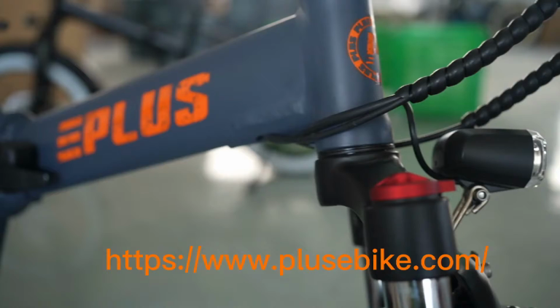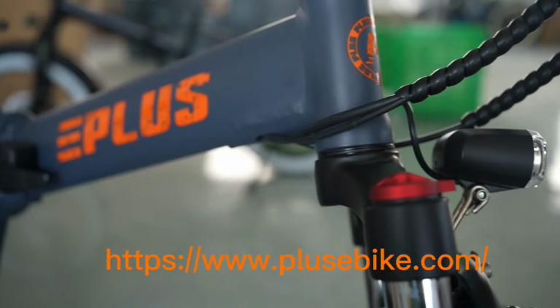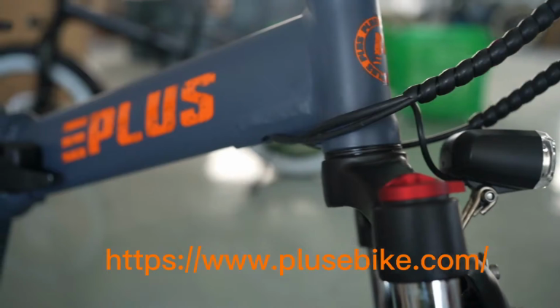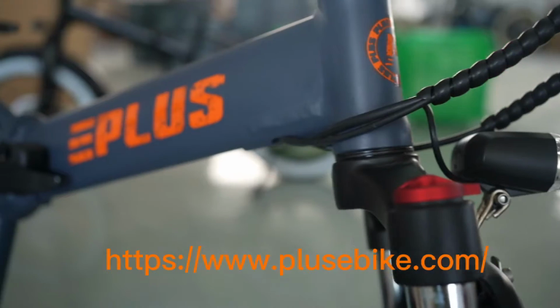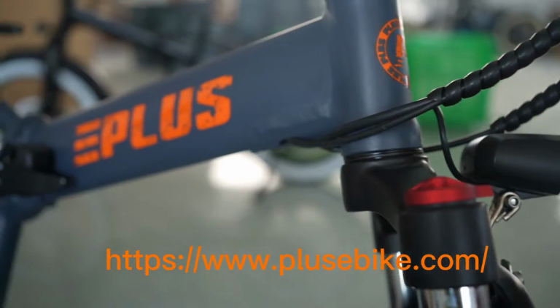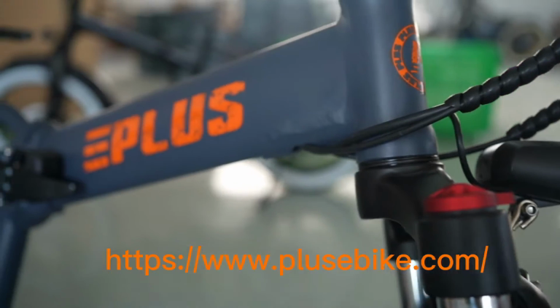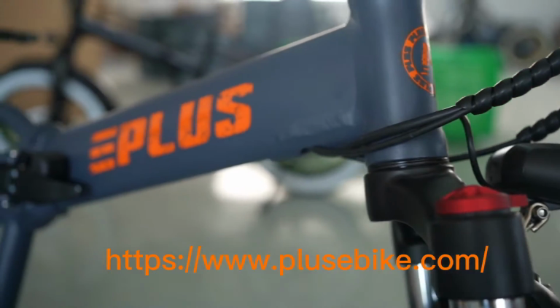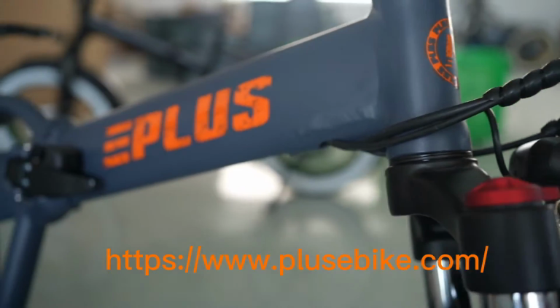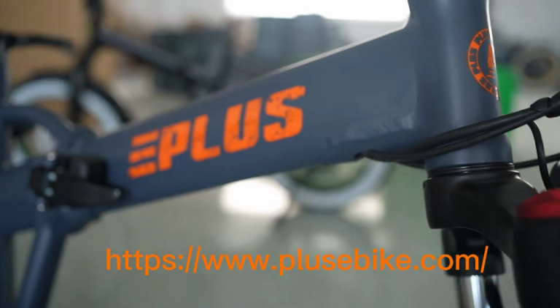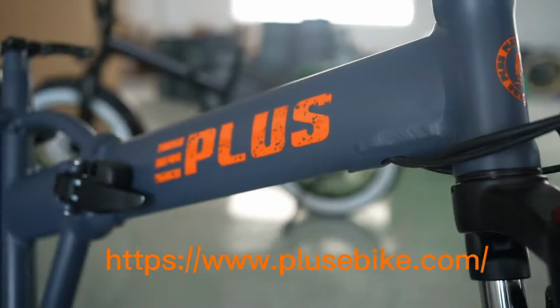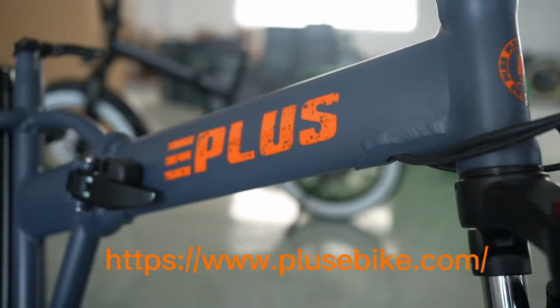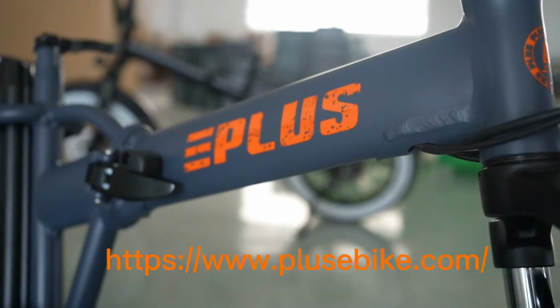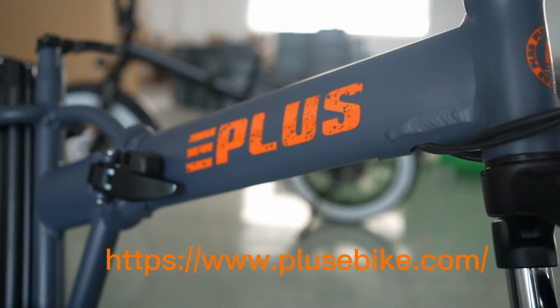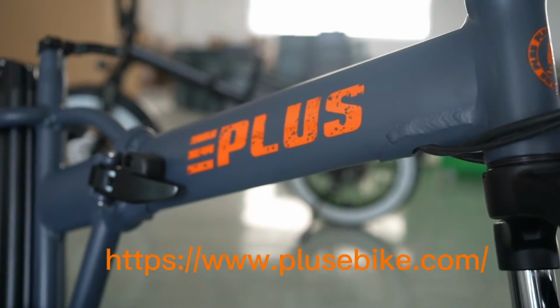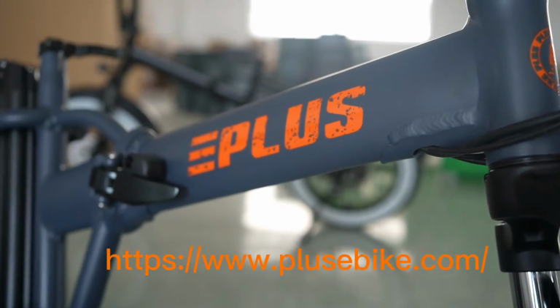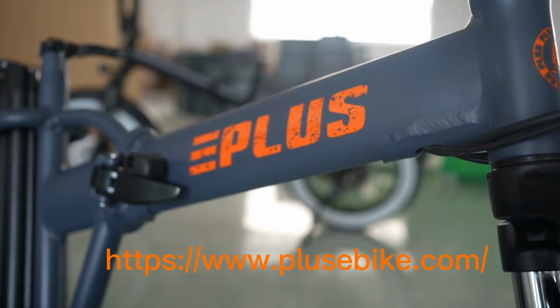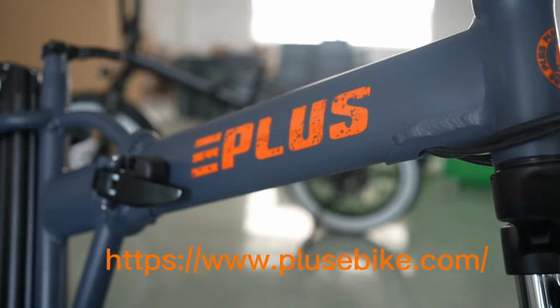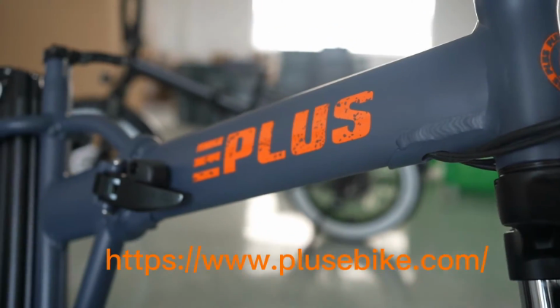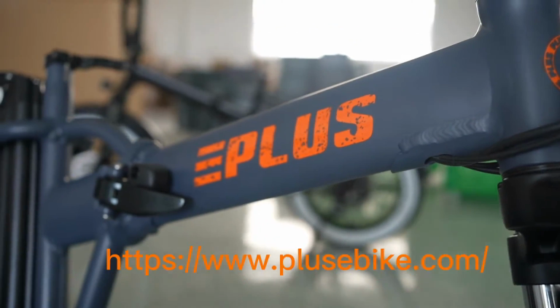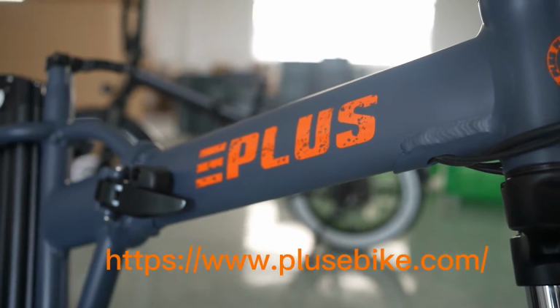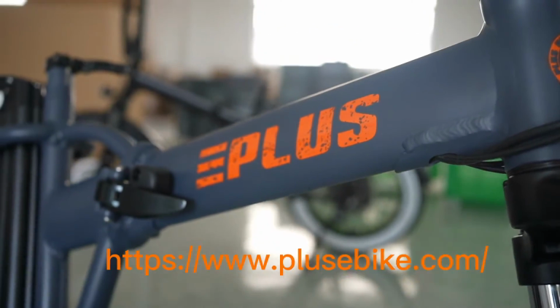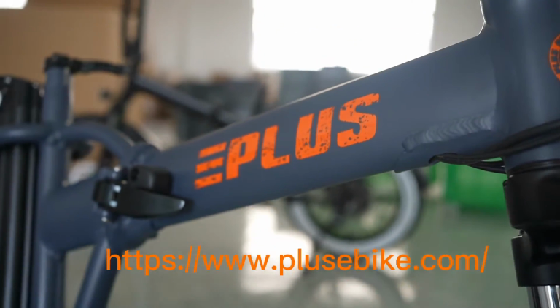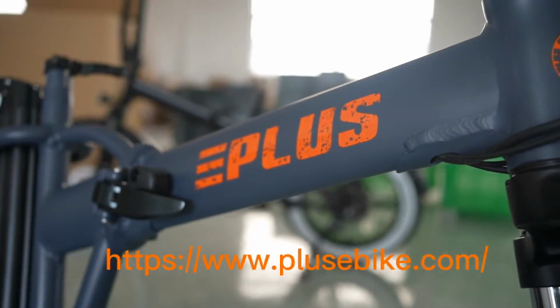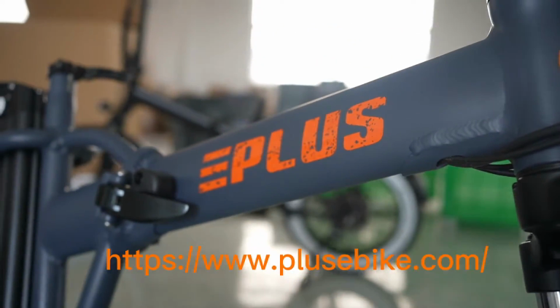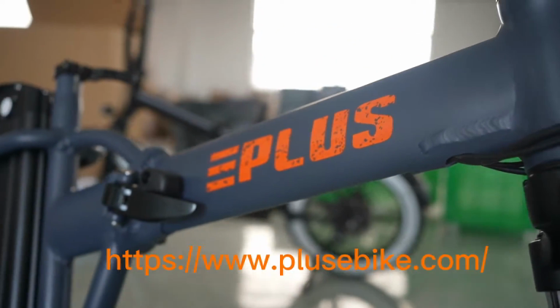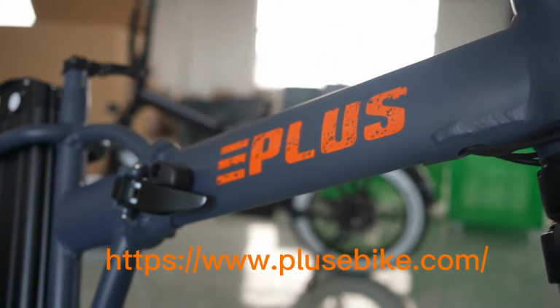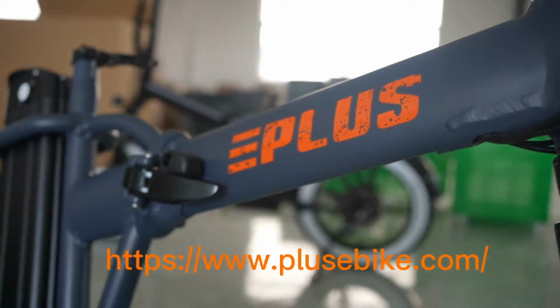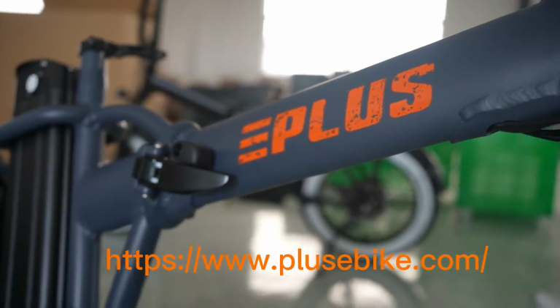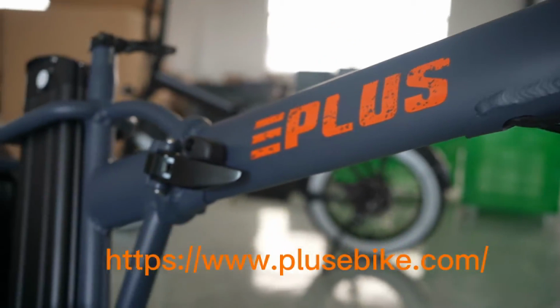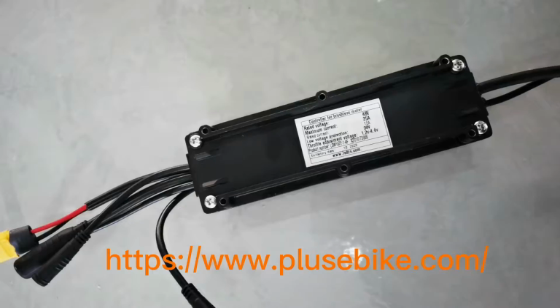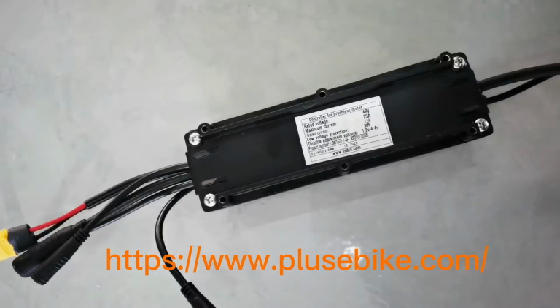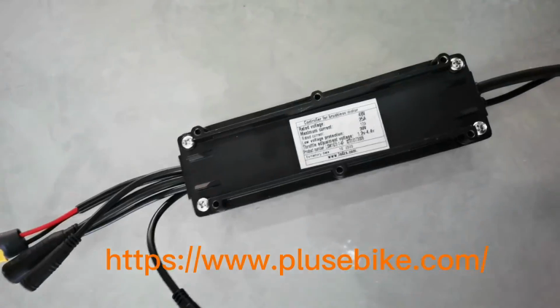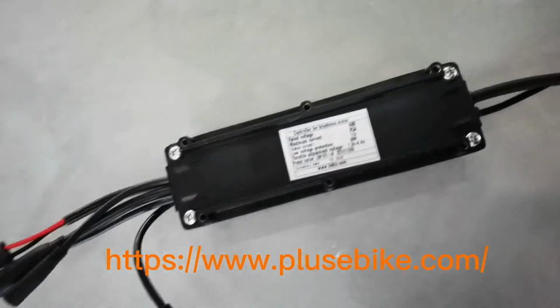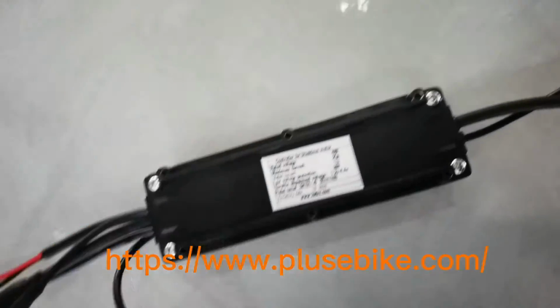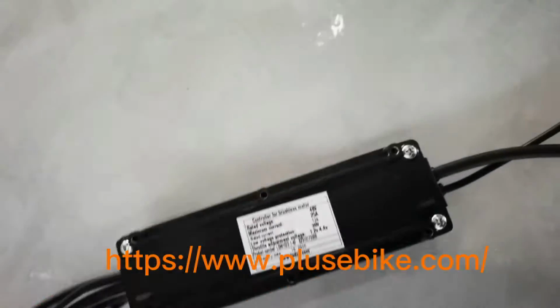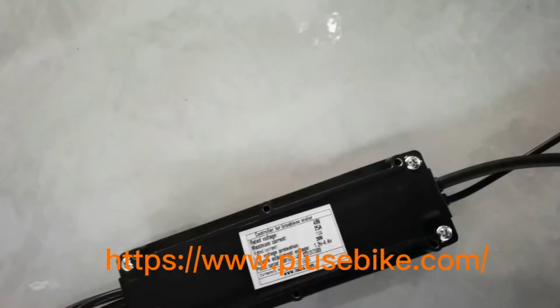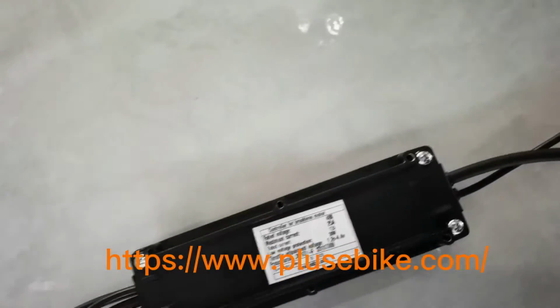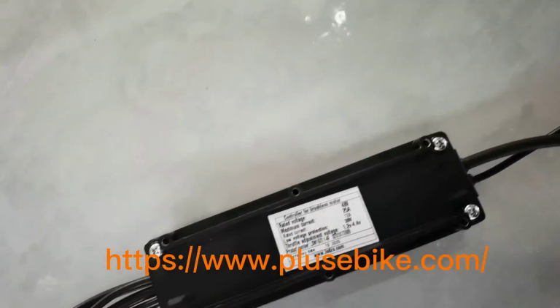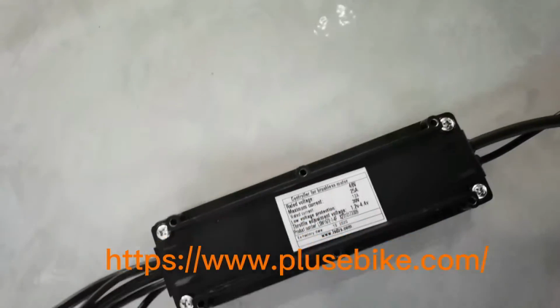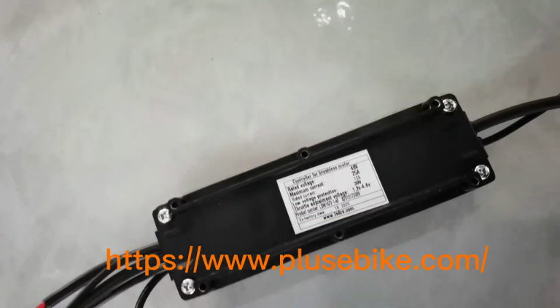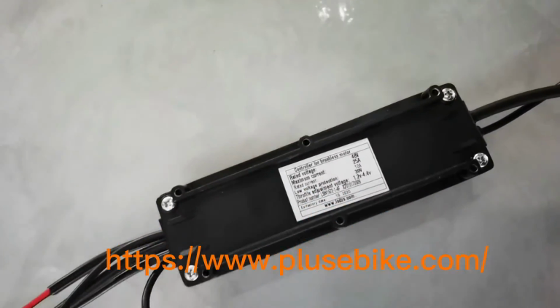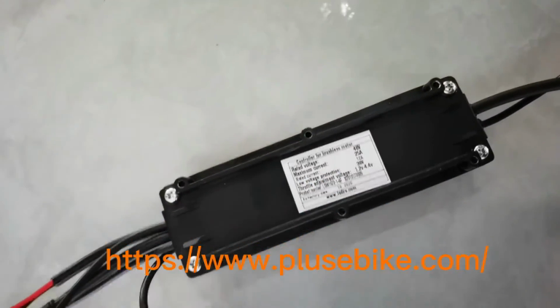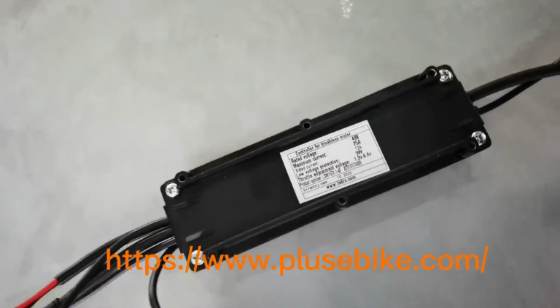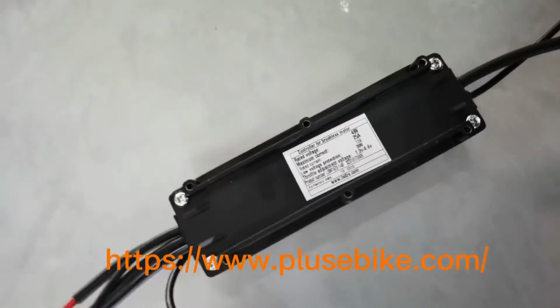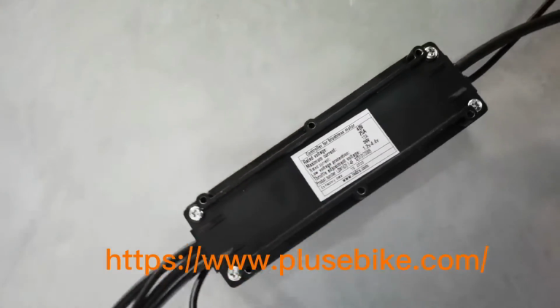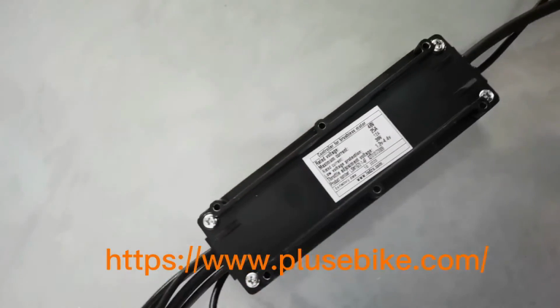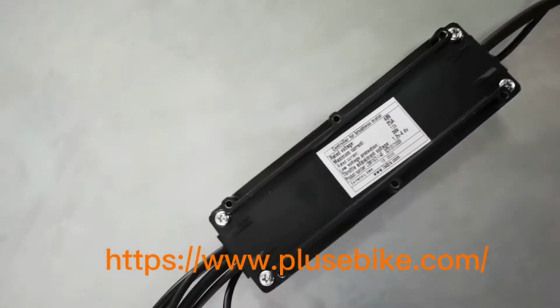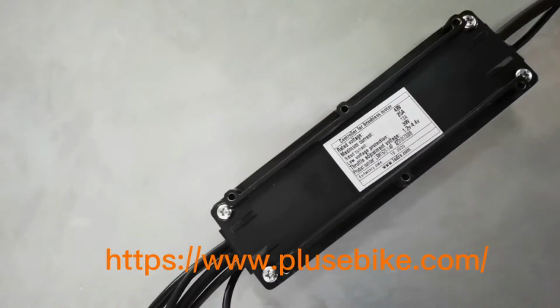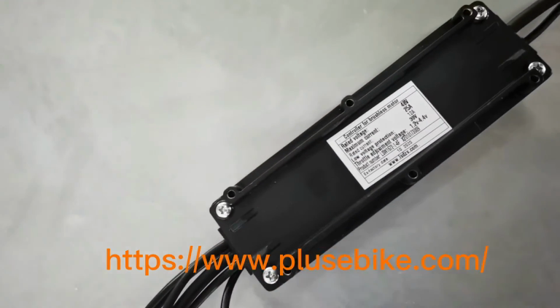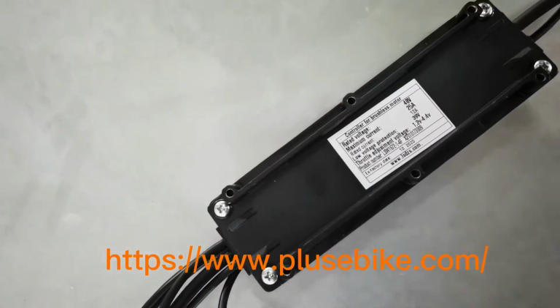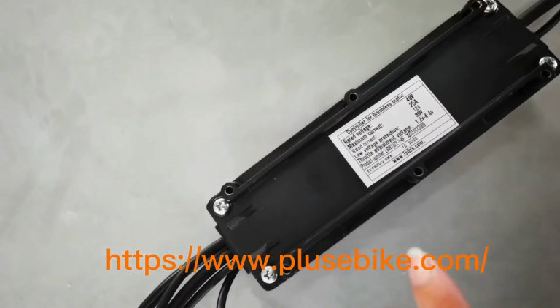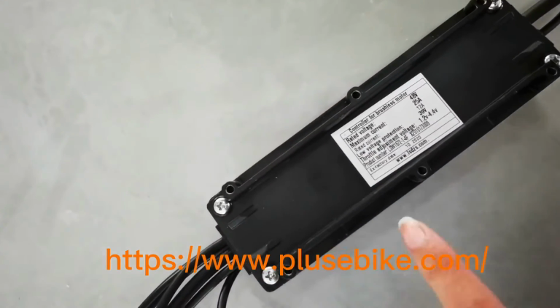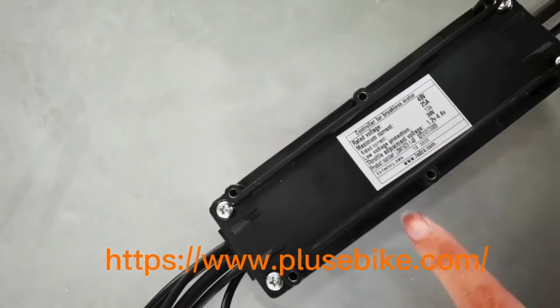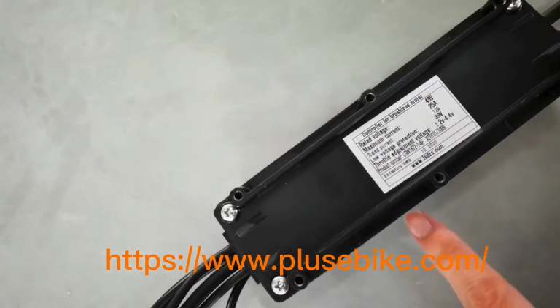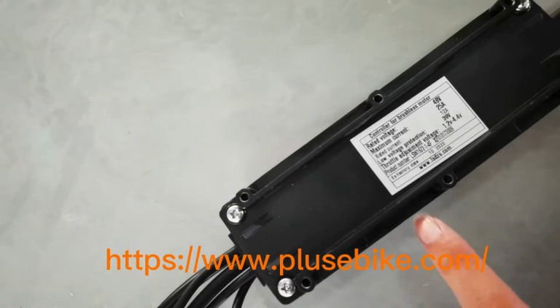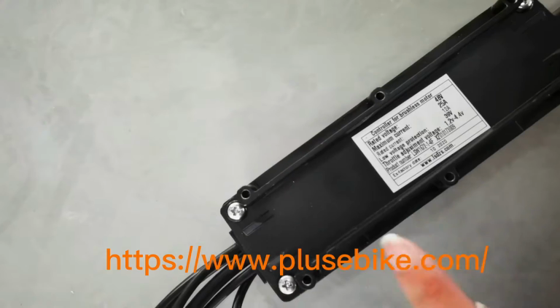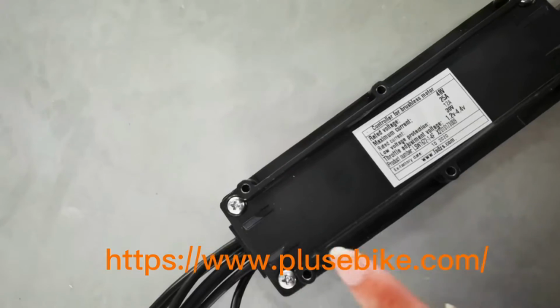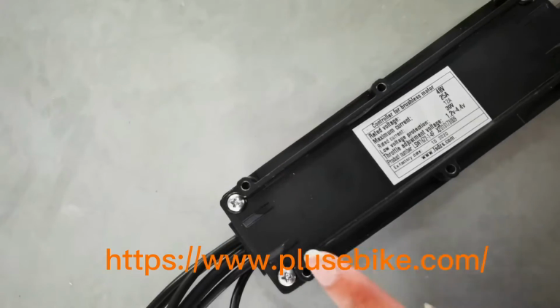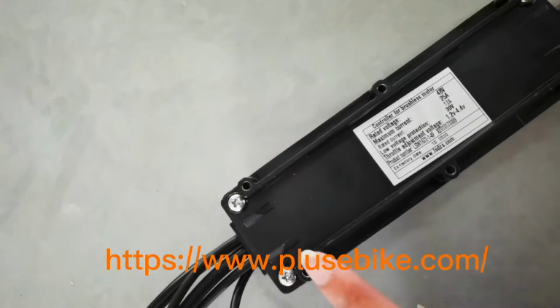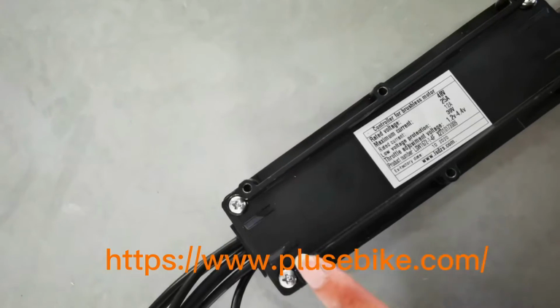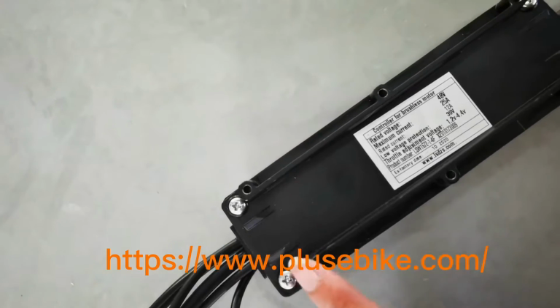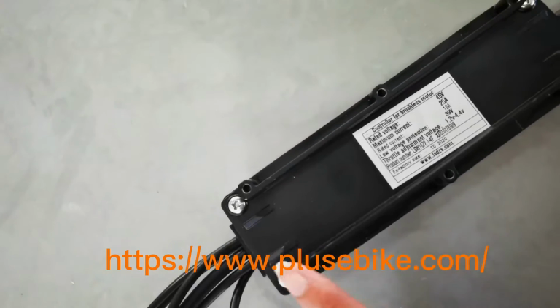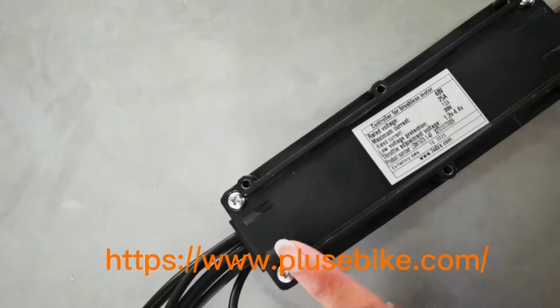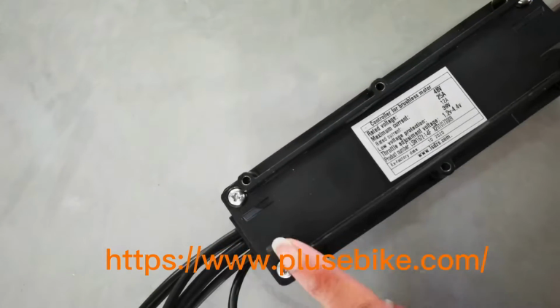Welcome to our 30 parts. Can you find out what difference between our controller and others?